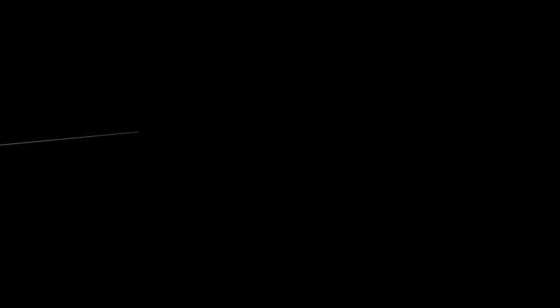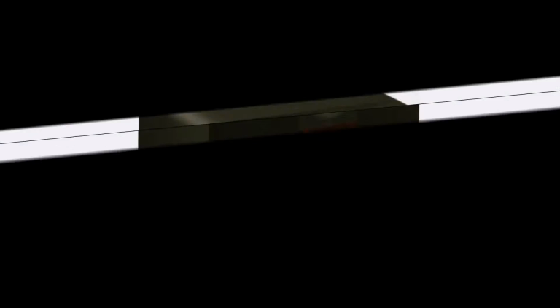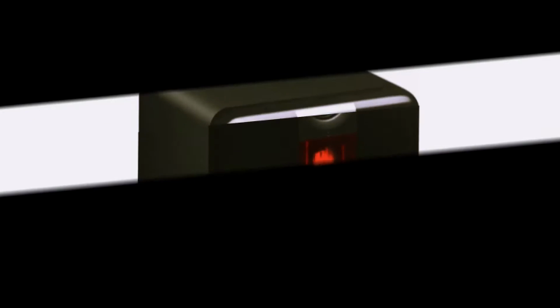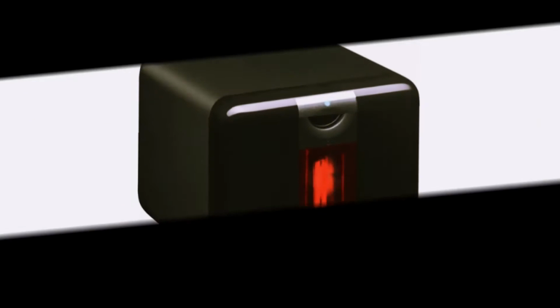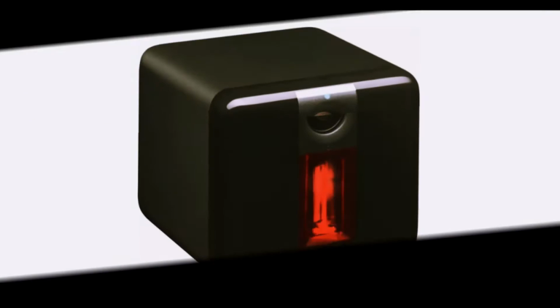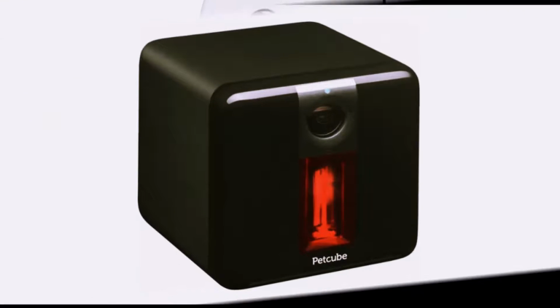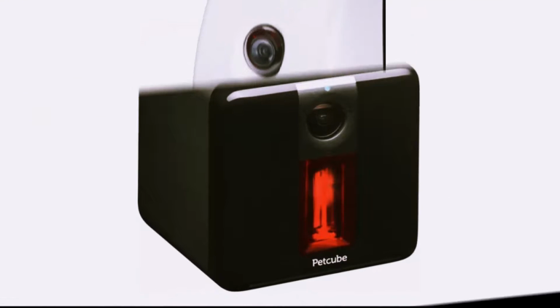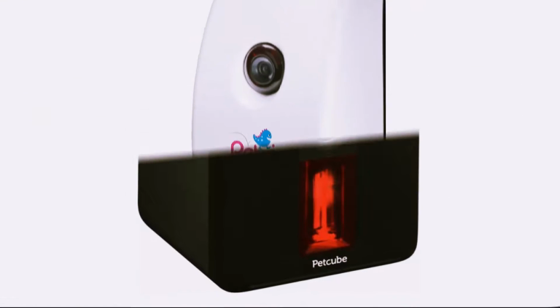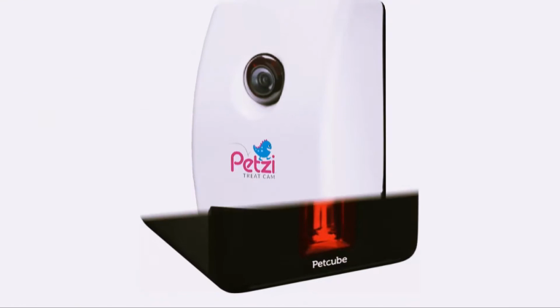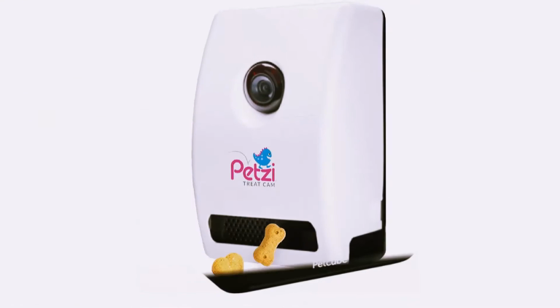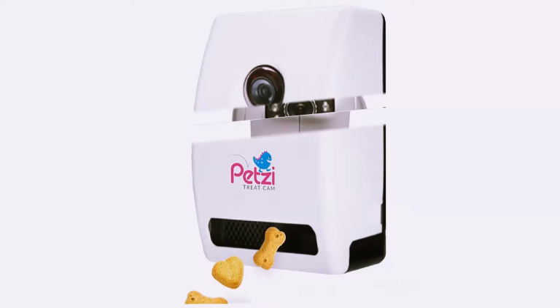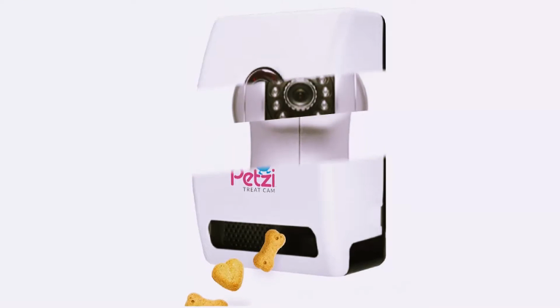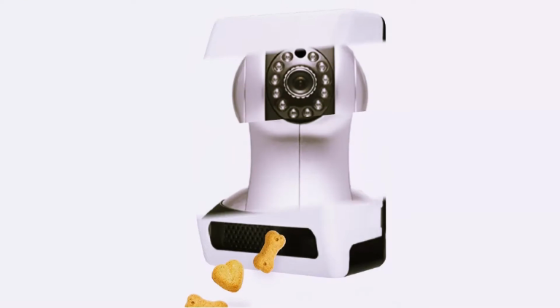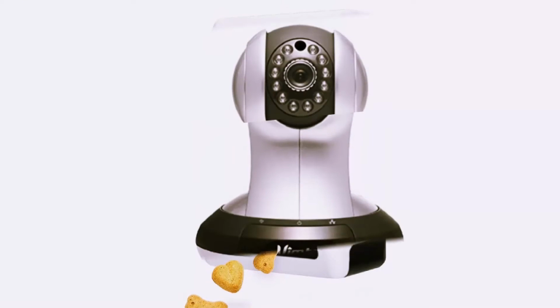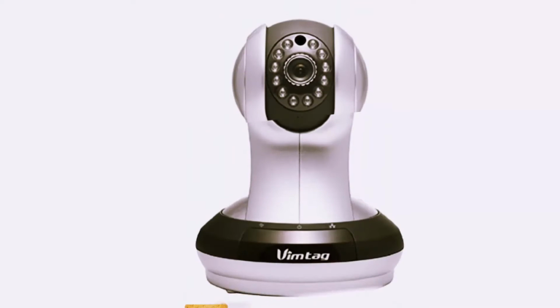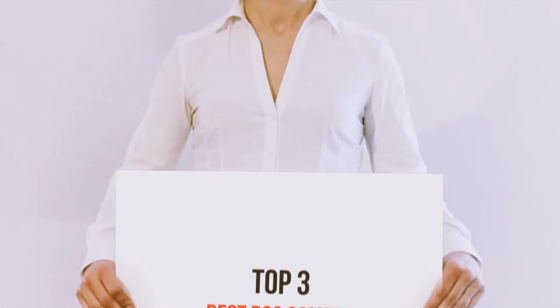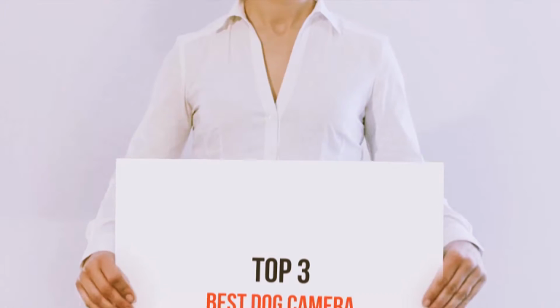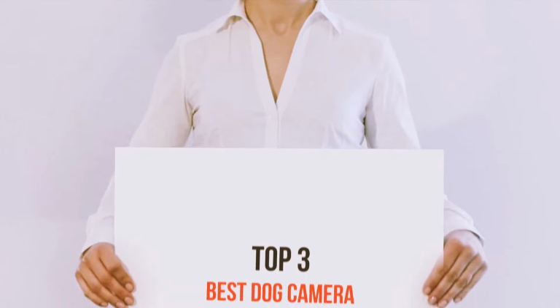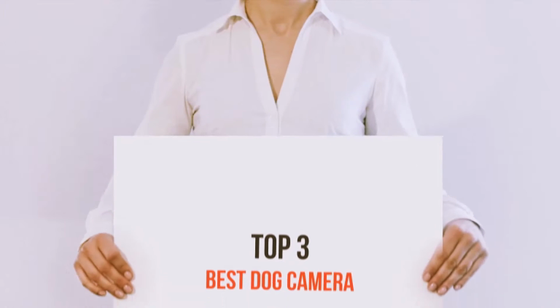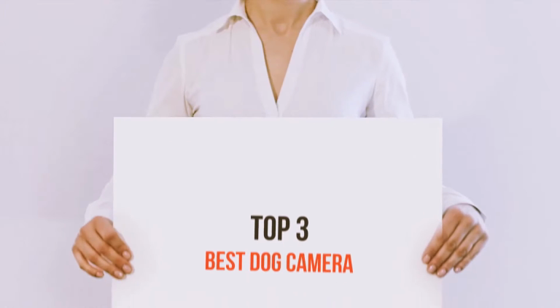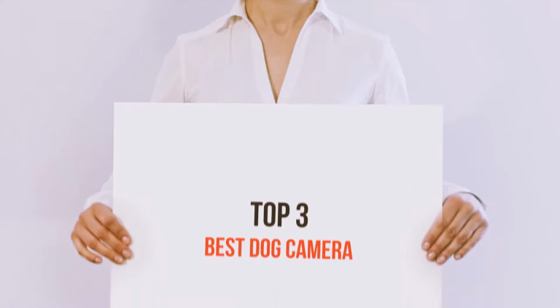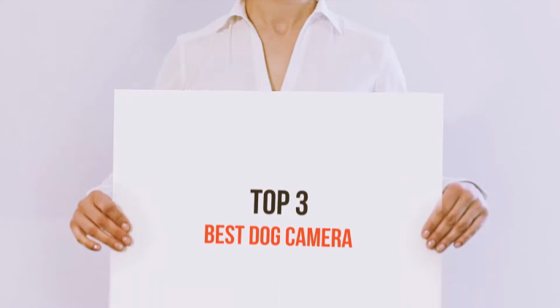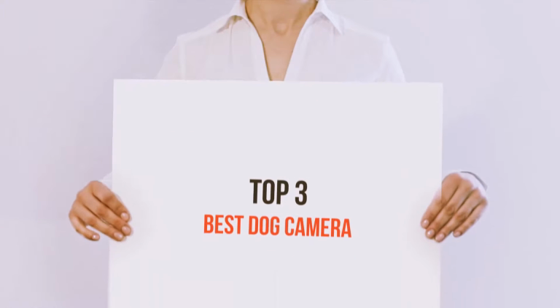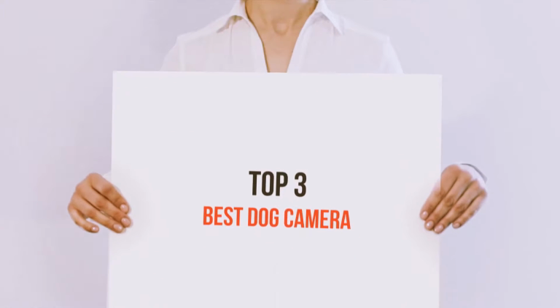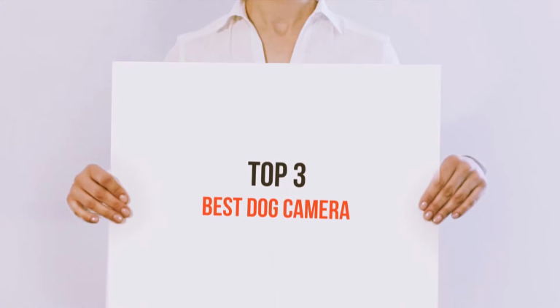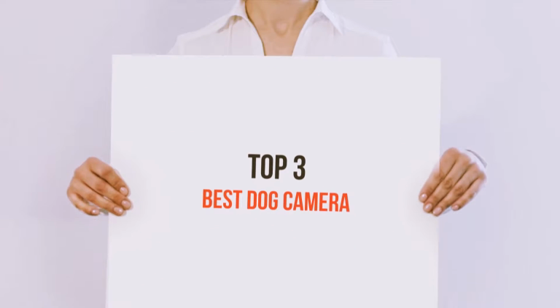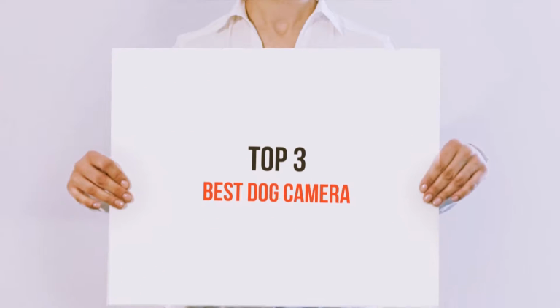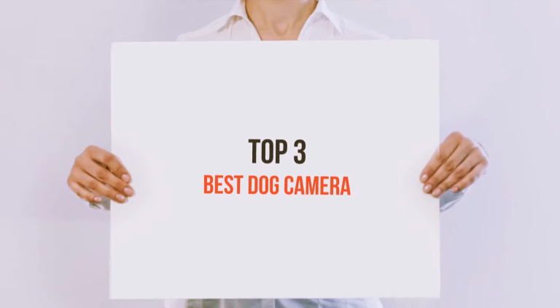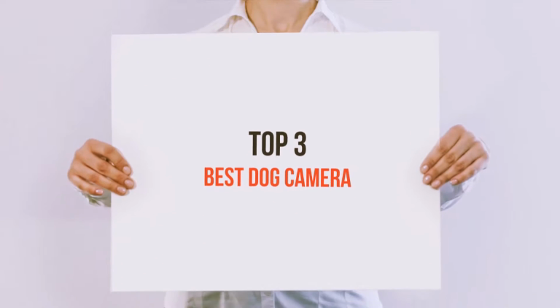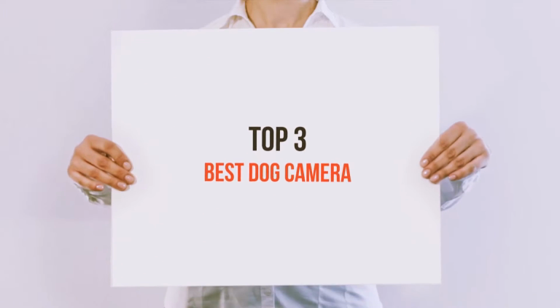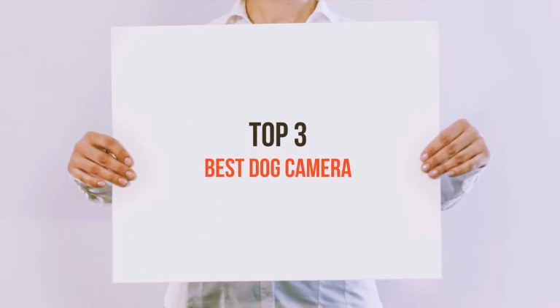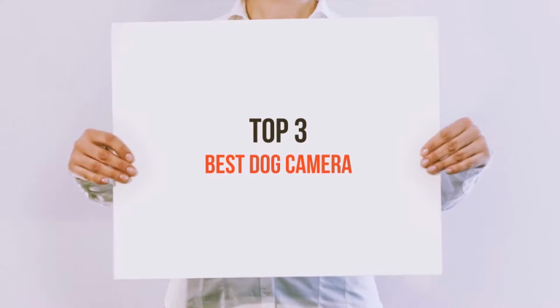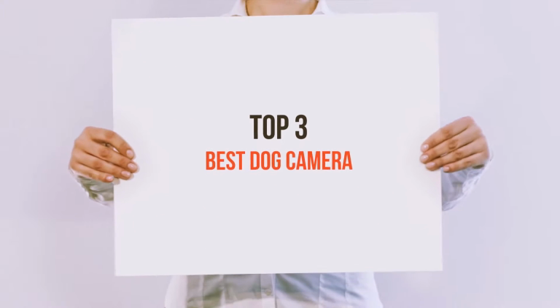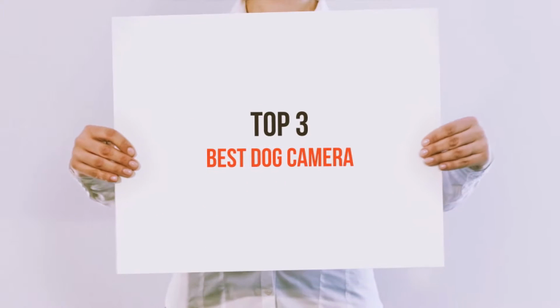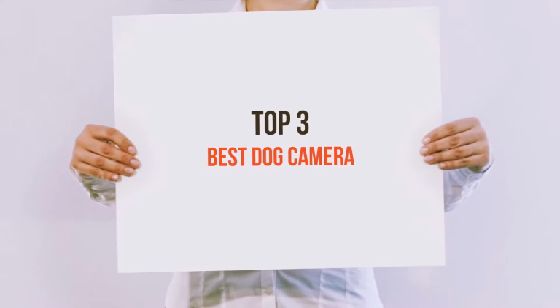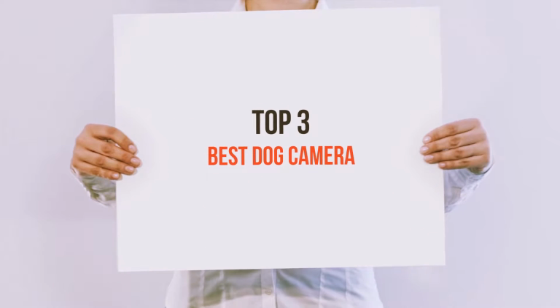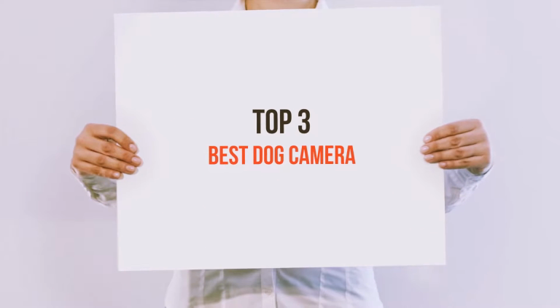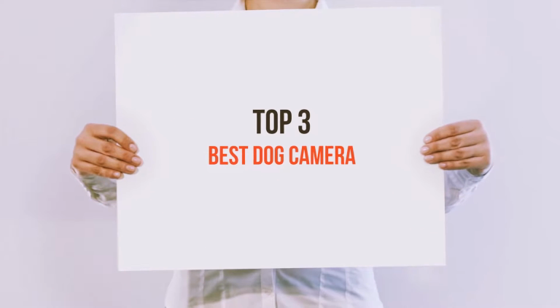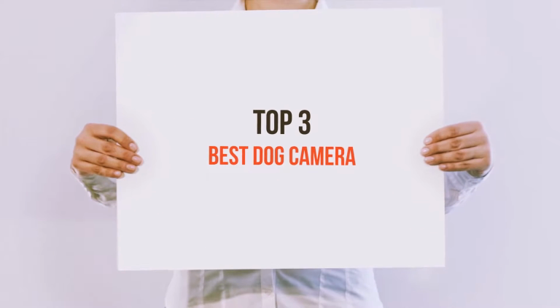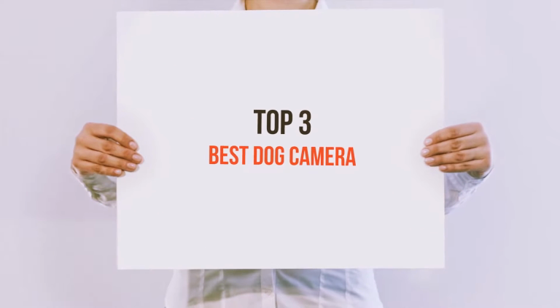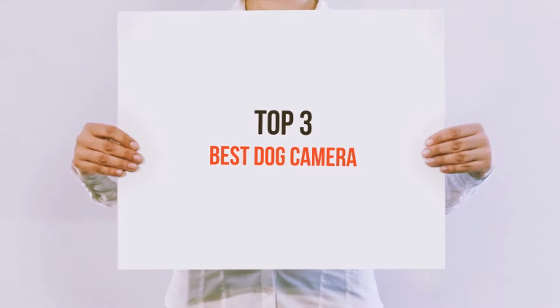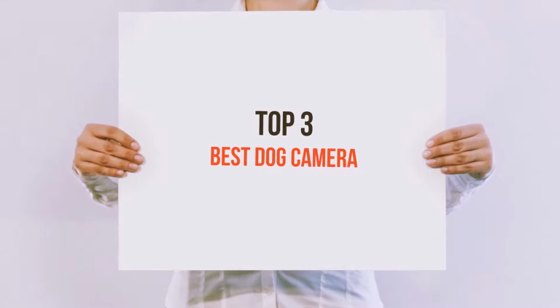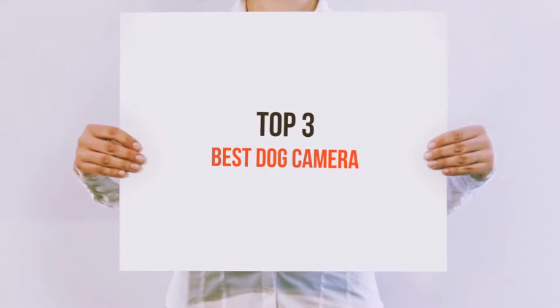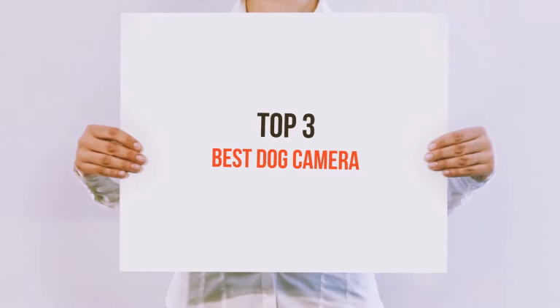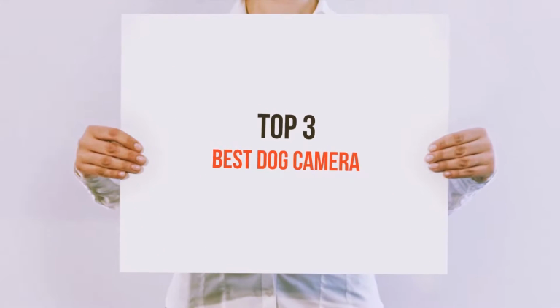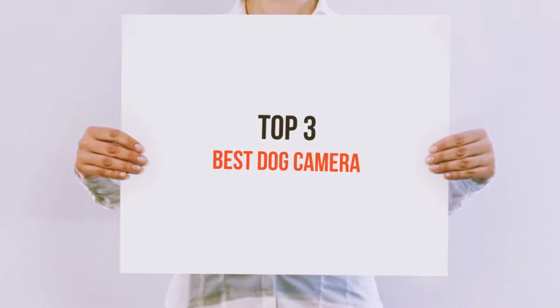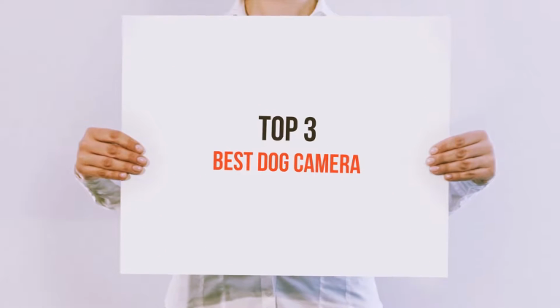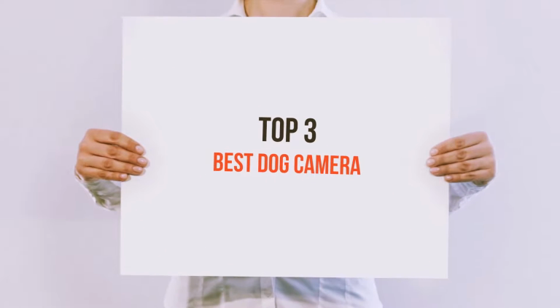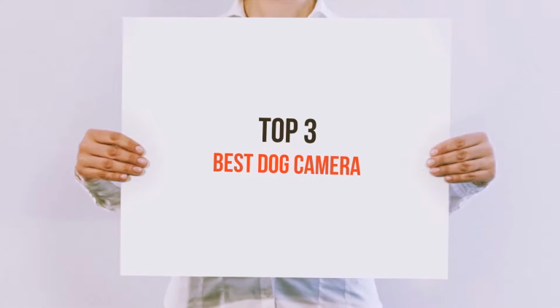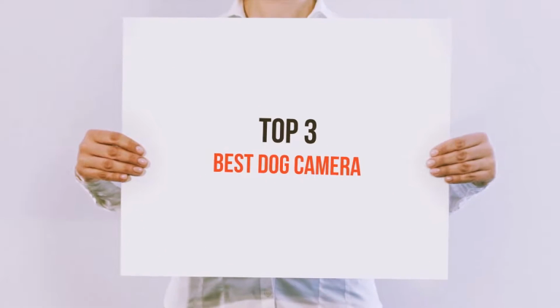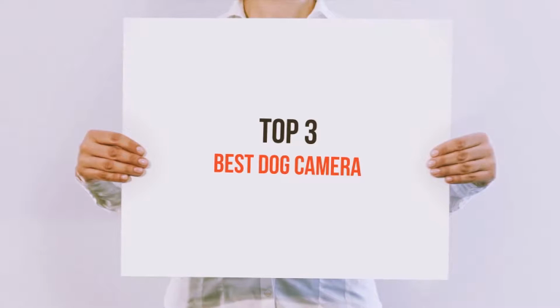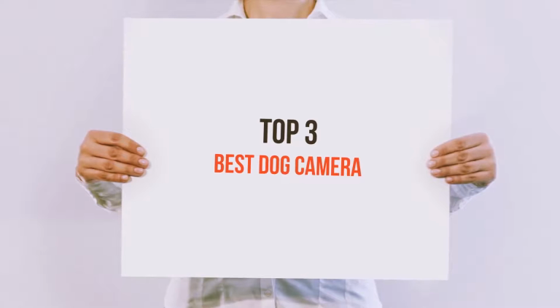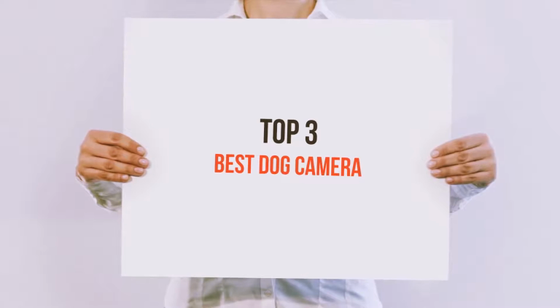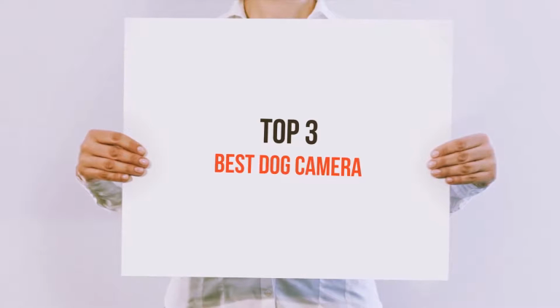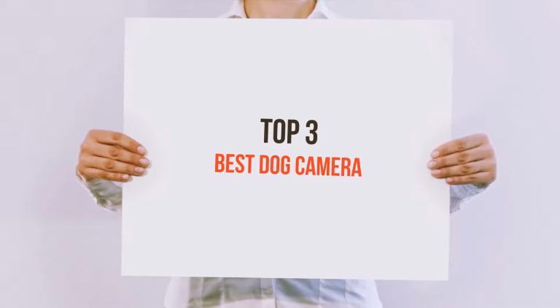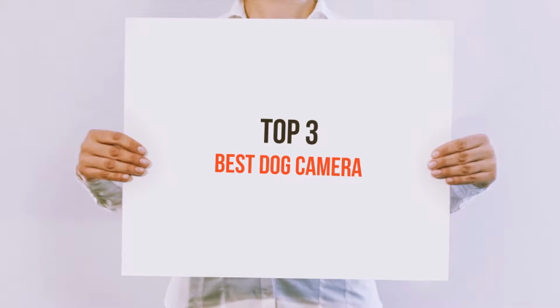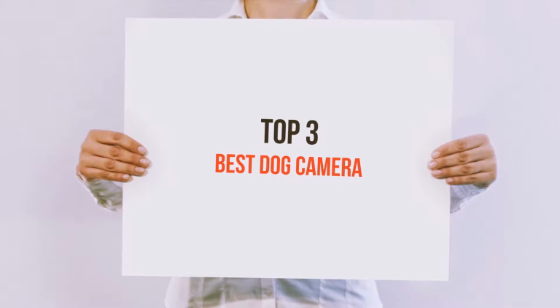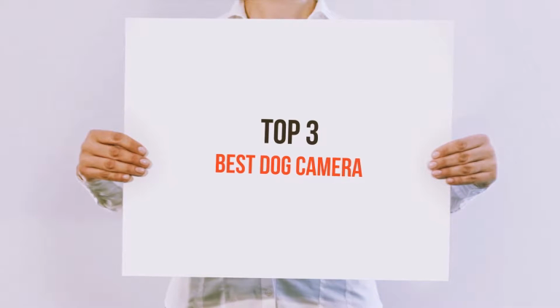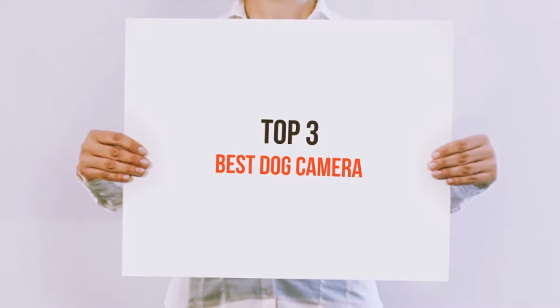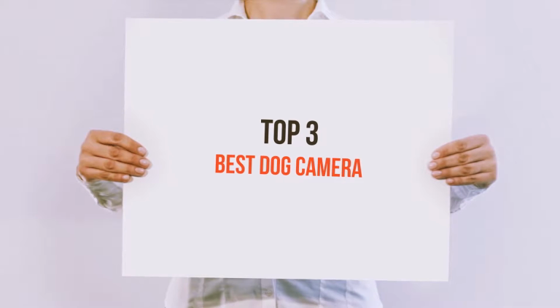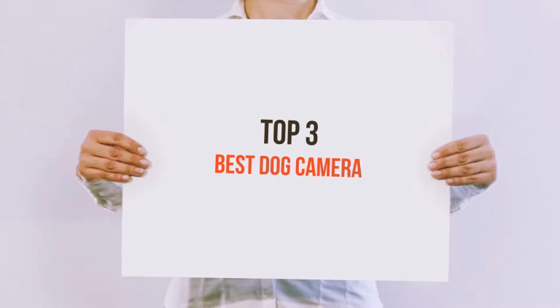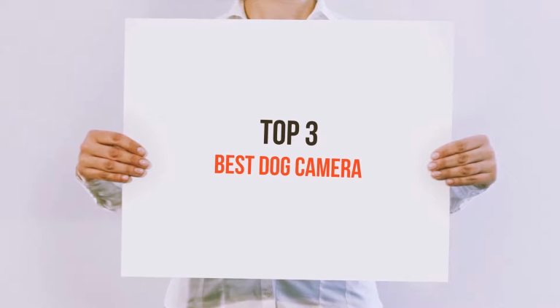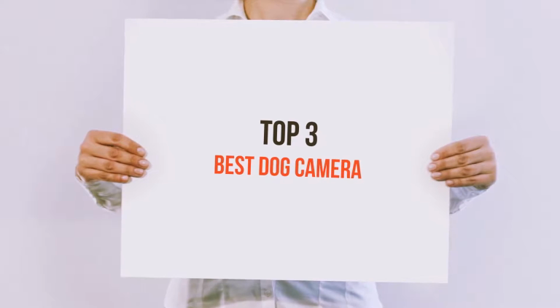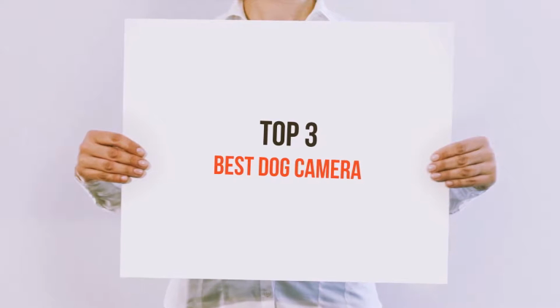Hello guys, welcome back to my channel. Today I'm gonna talk about the top 3 best dog cameras.